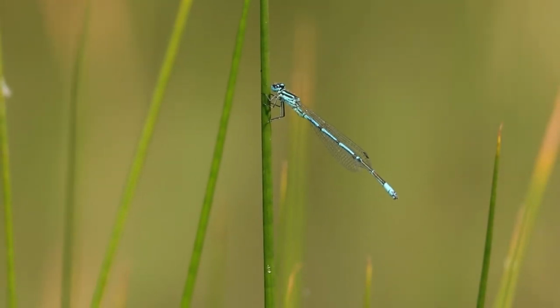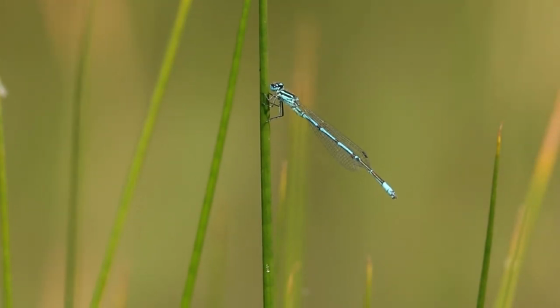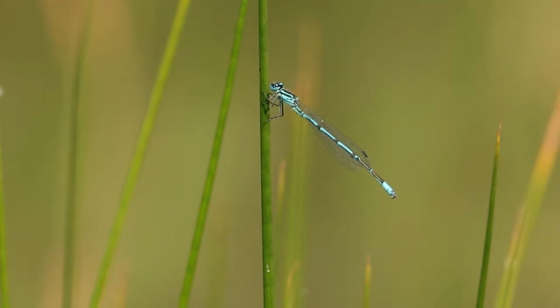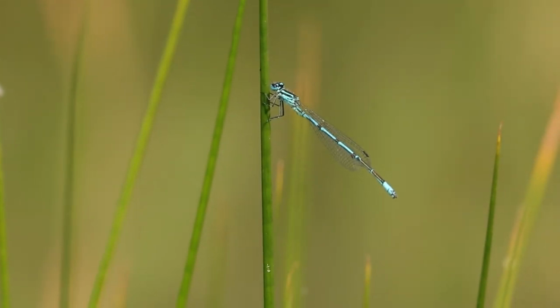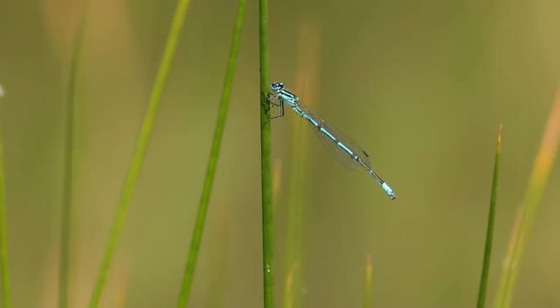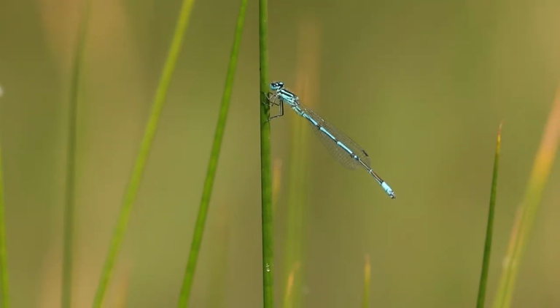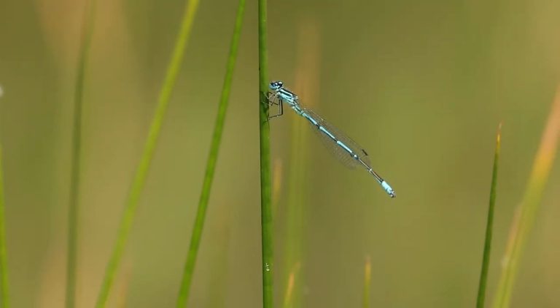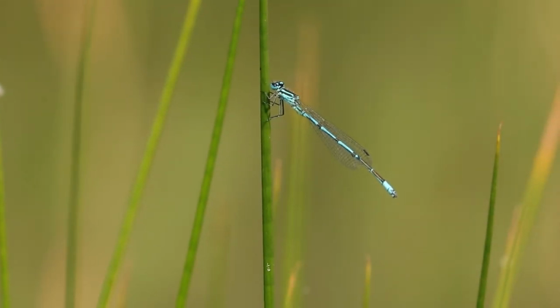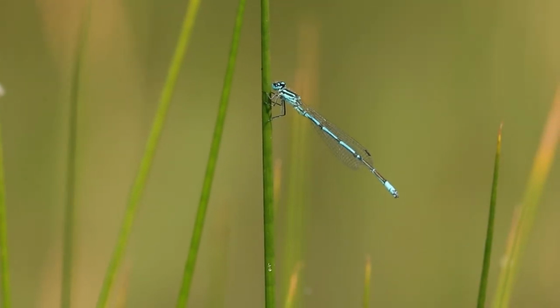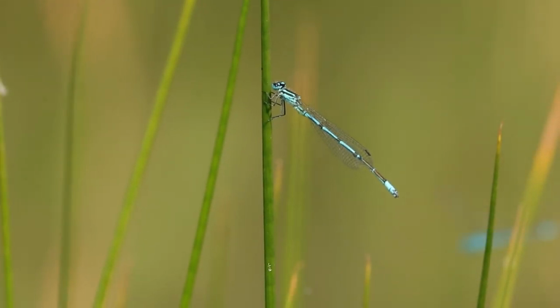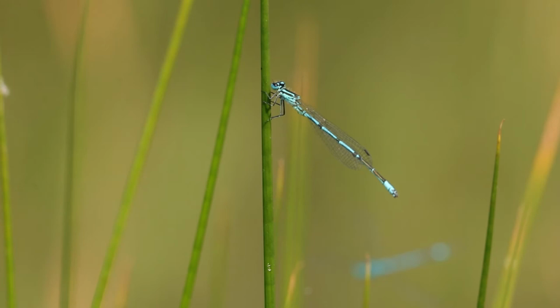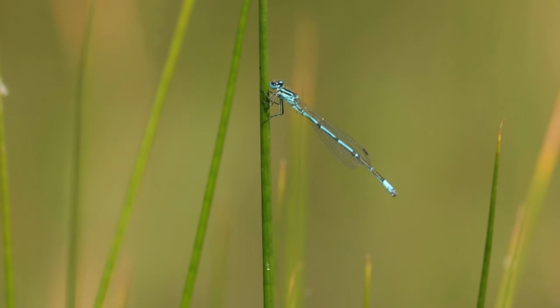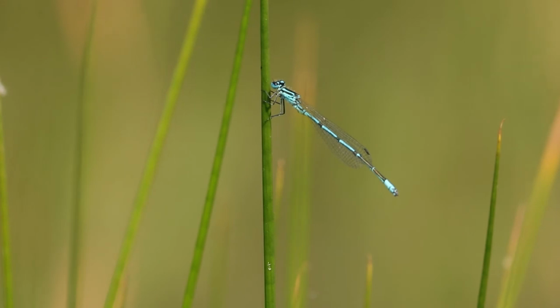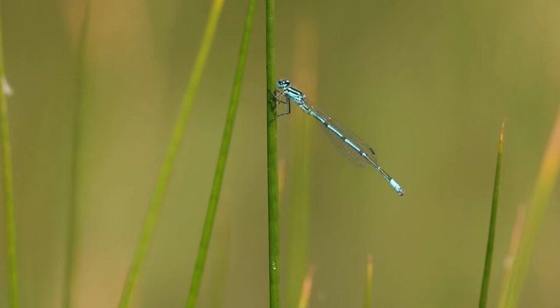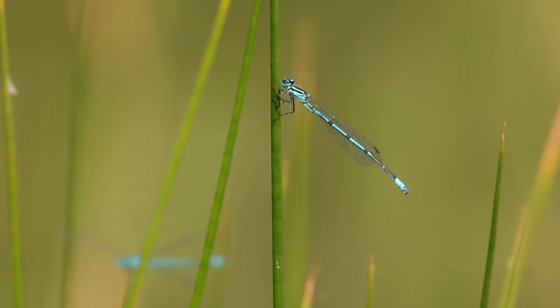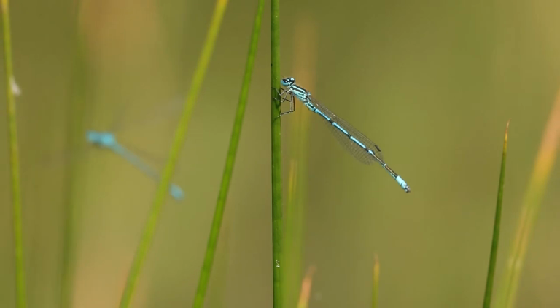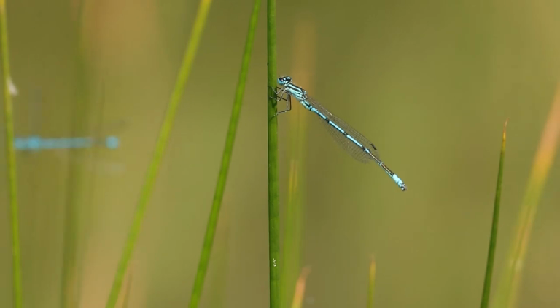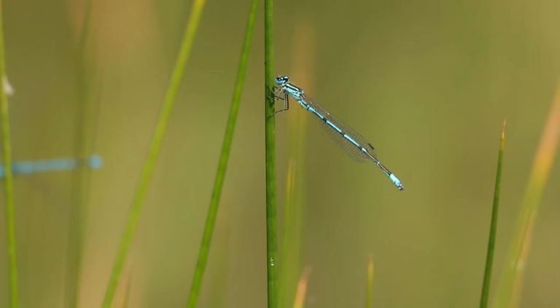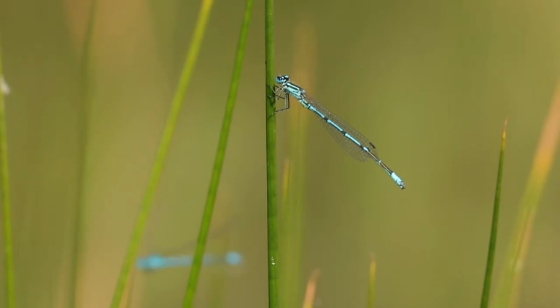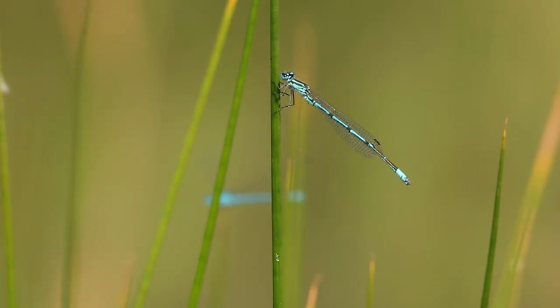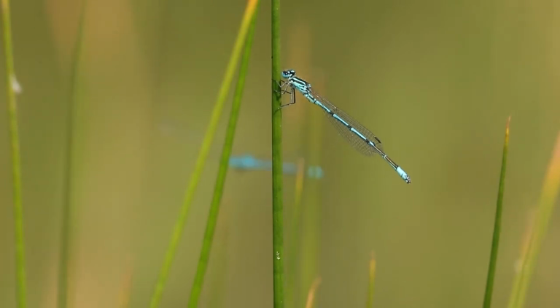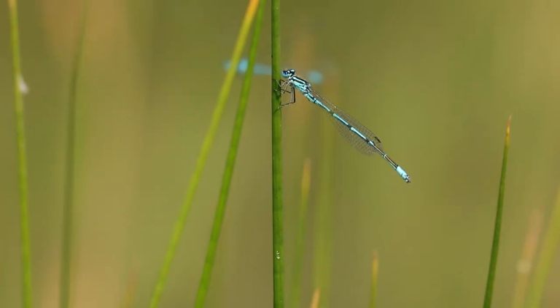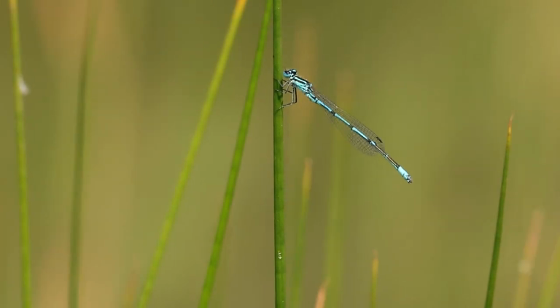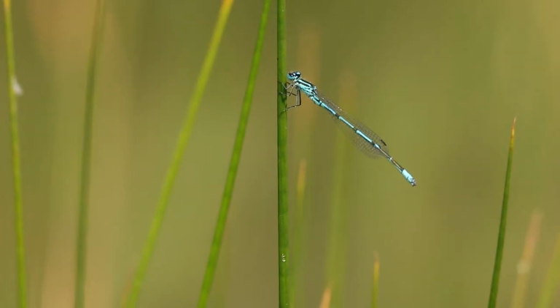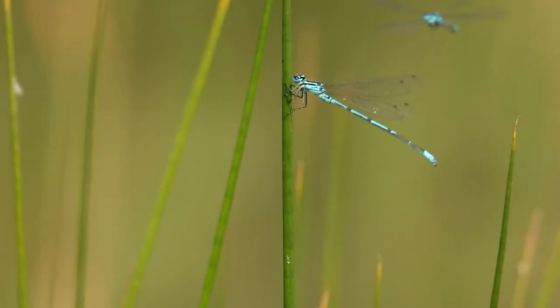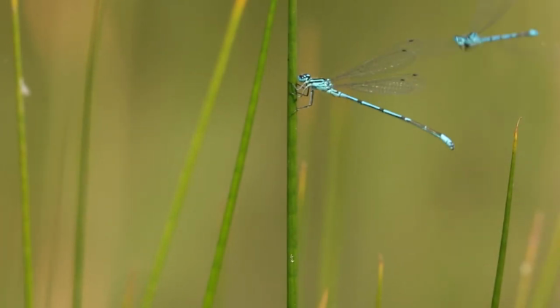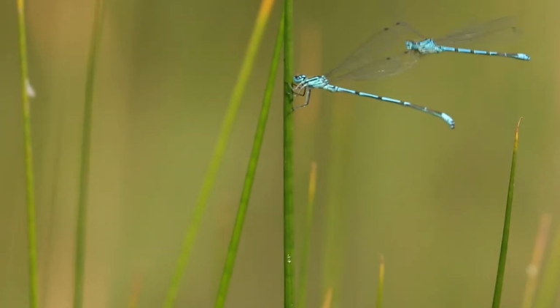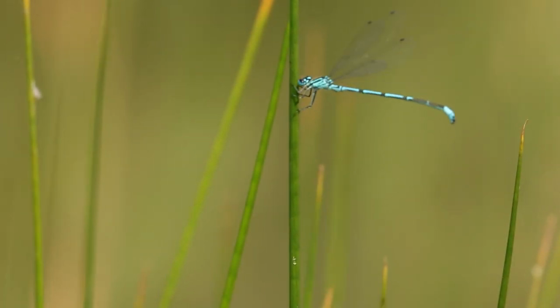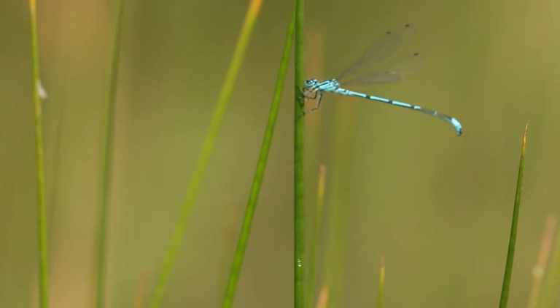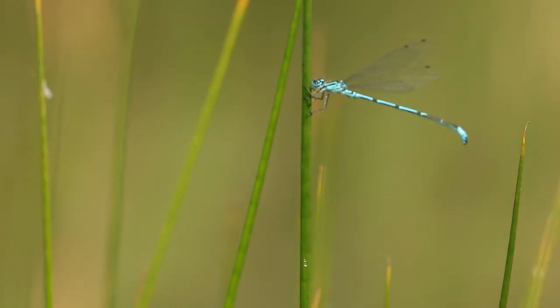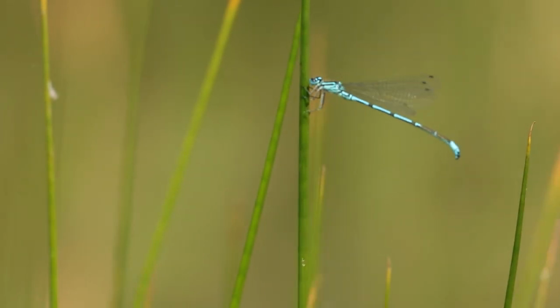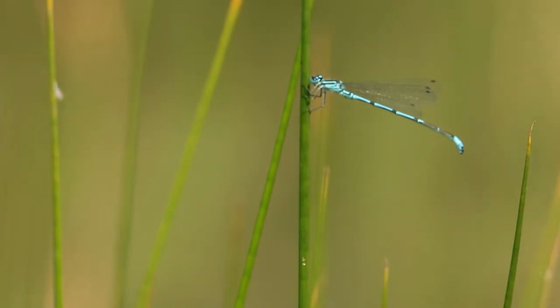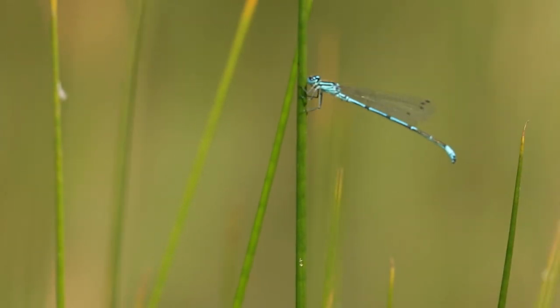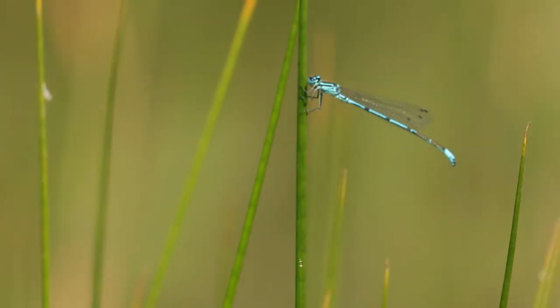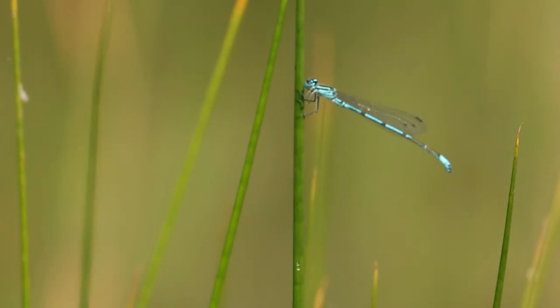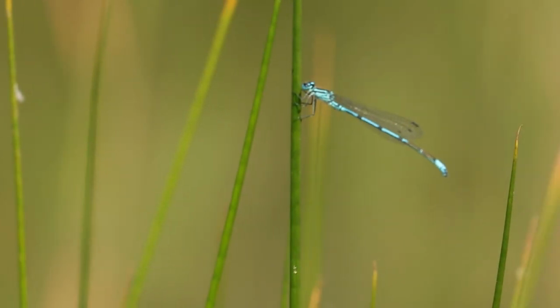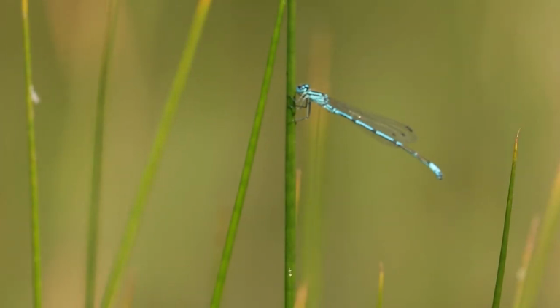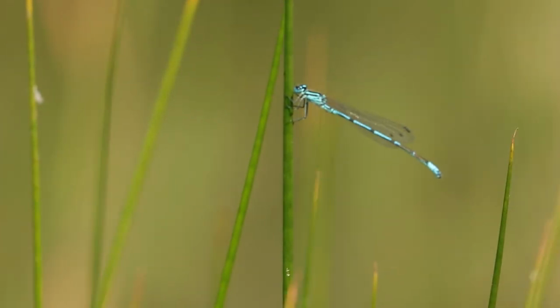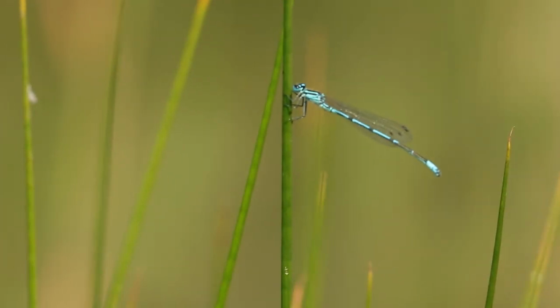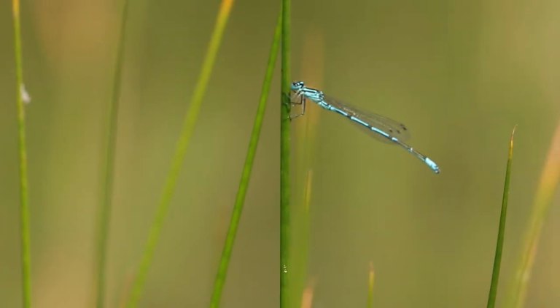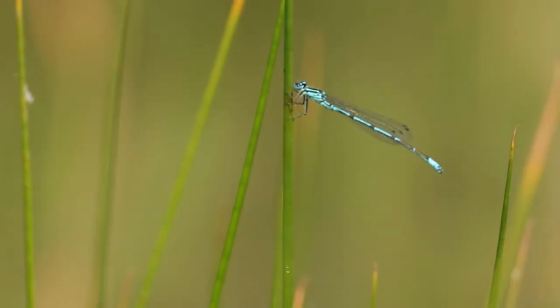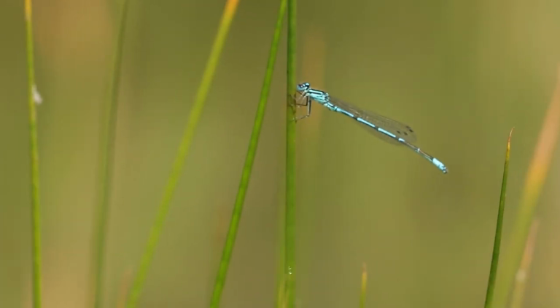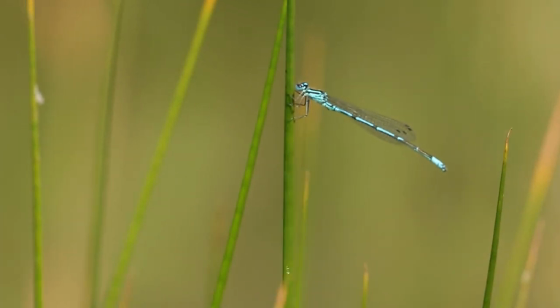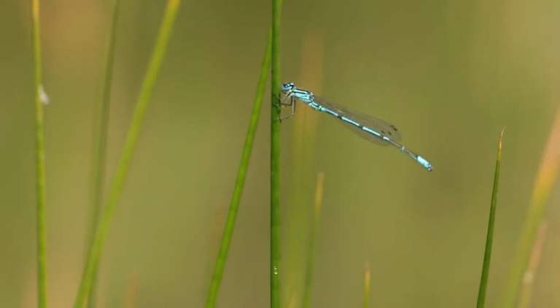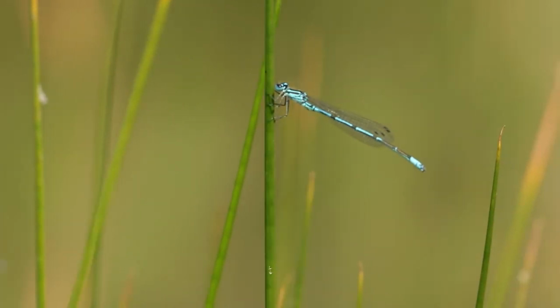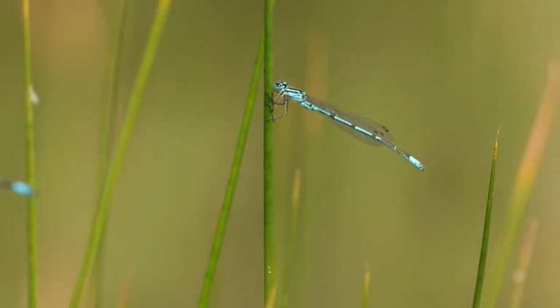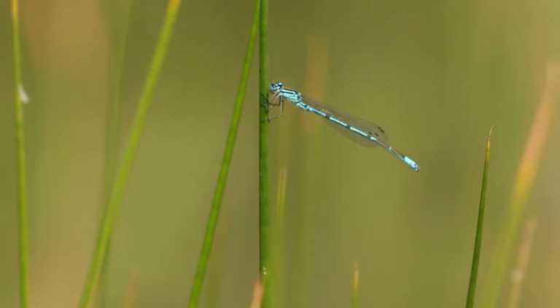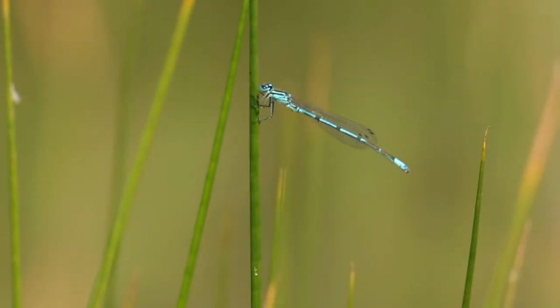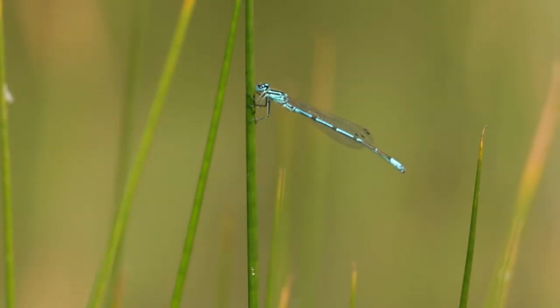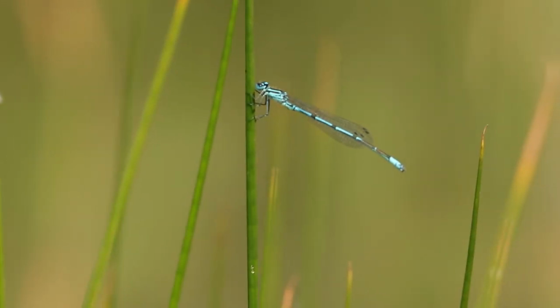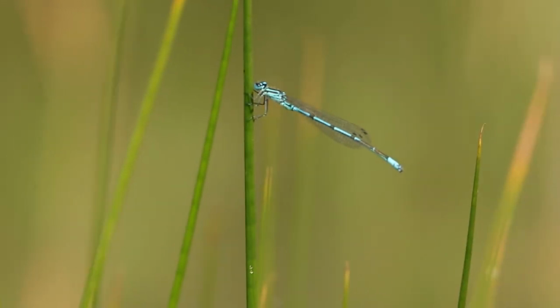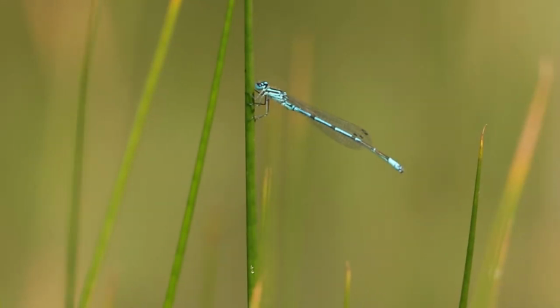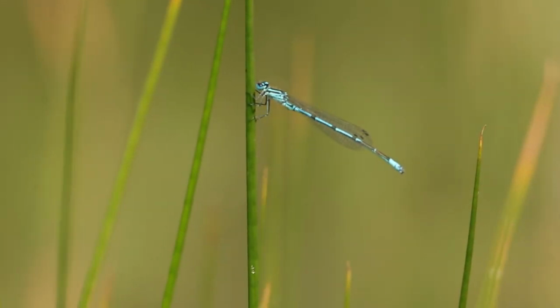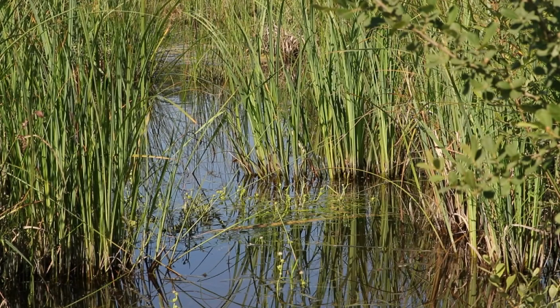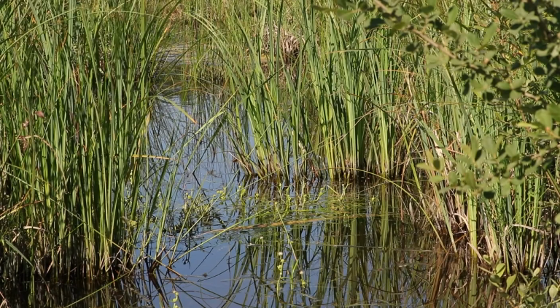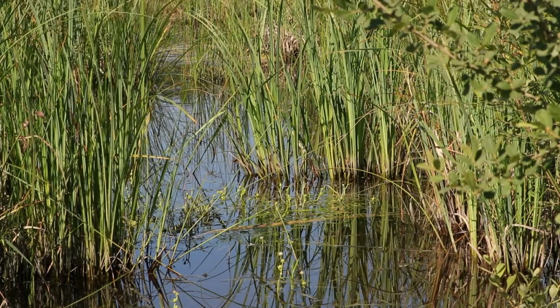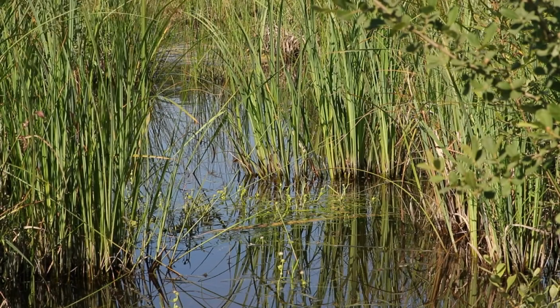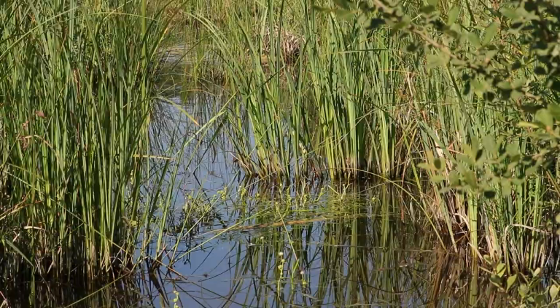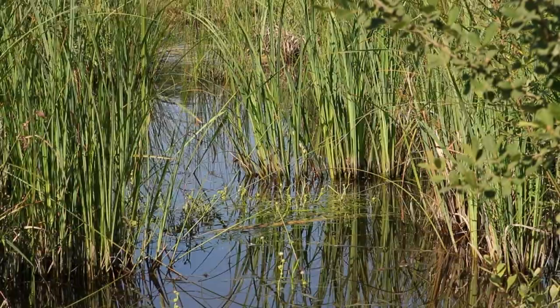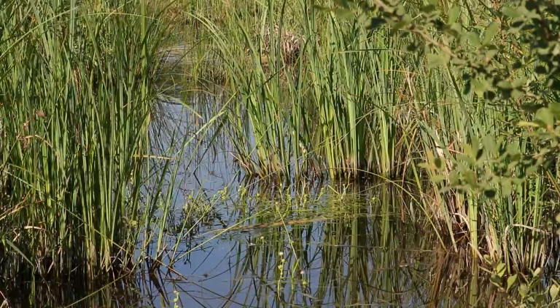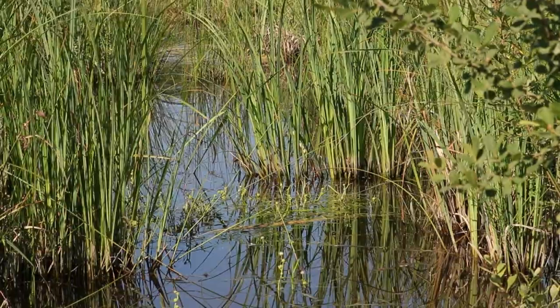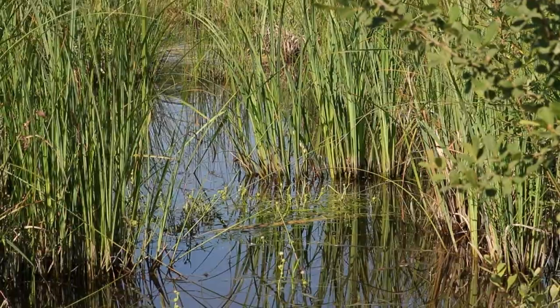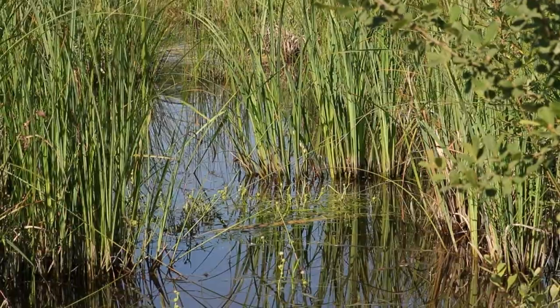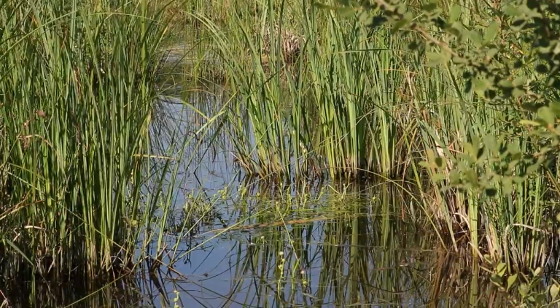Leur beauté, leur agilité et leur grâce nous ont toujours fascinés. Ils comptent d'ailleurs parmi les rares insectes plutôt bien appréciés.